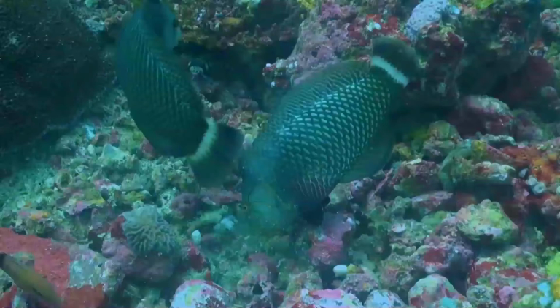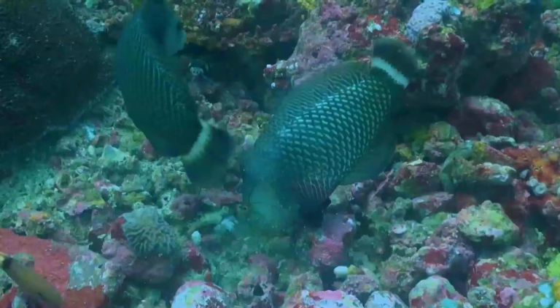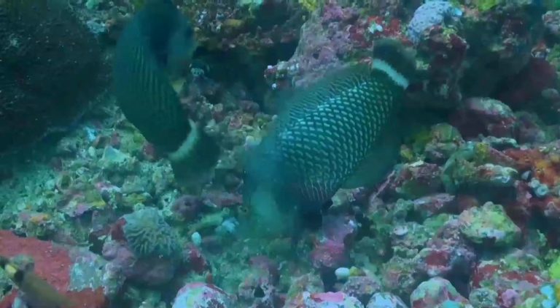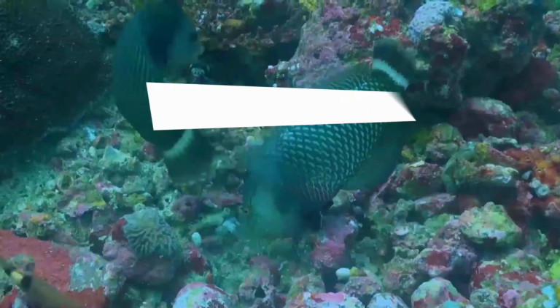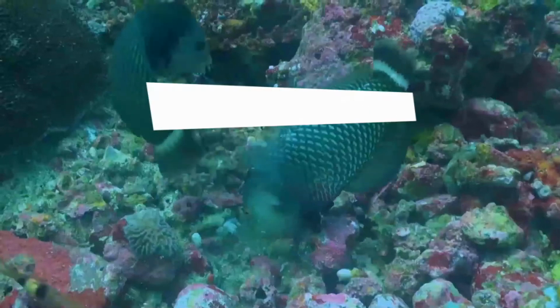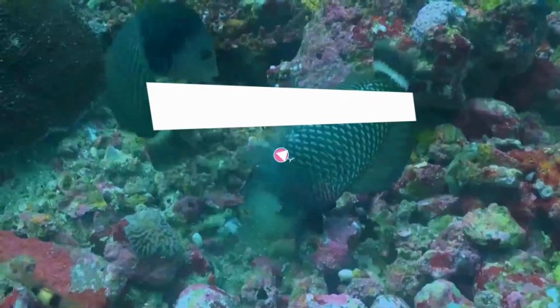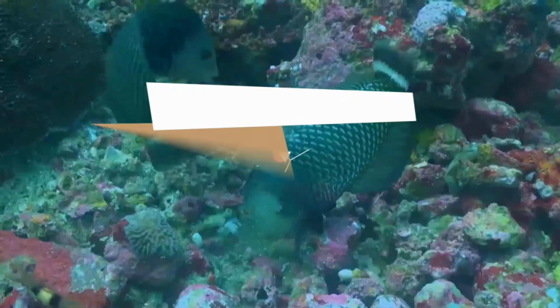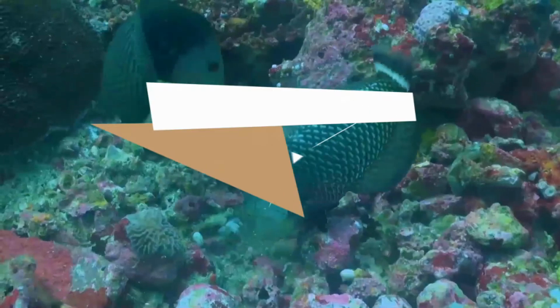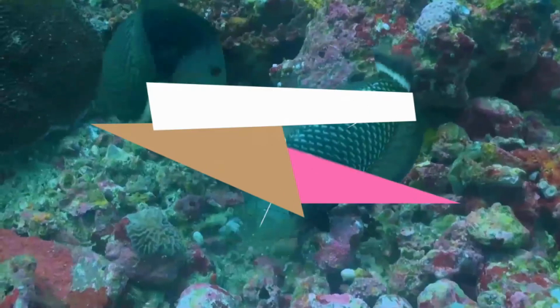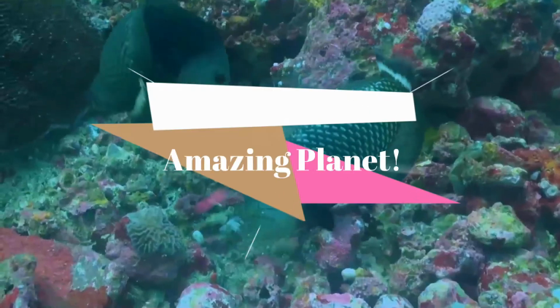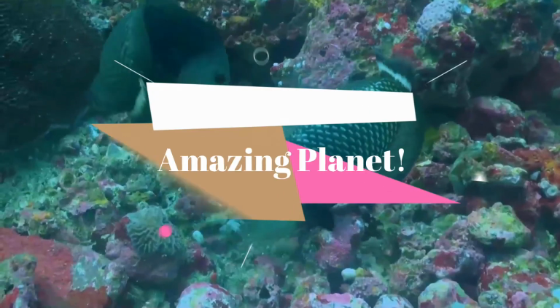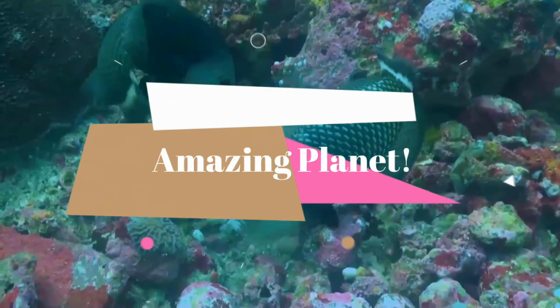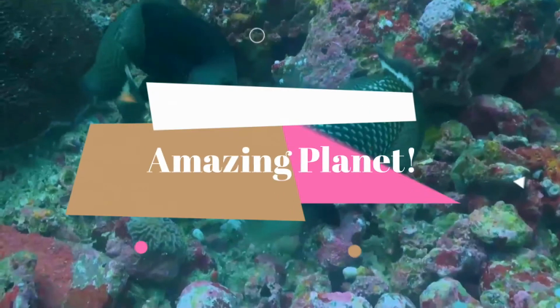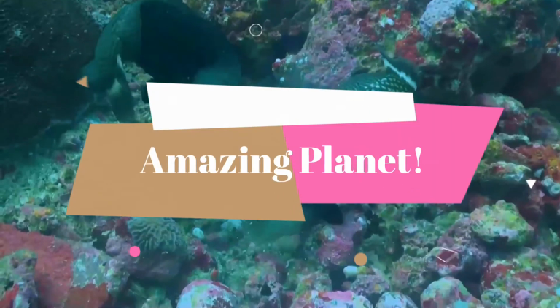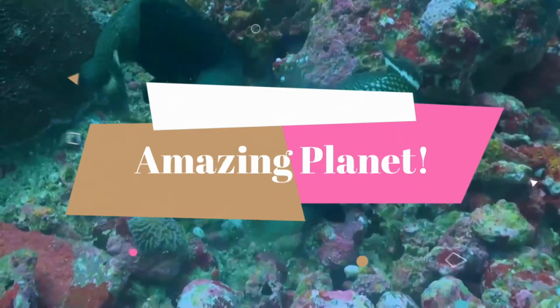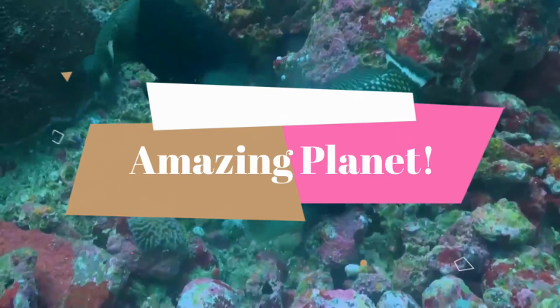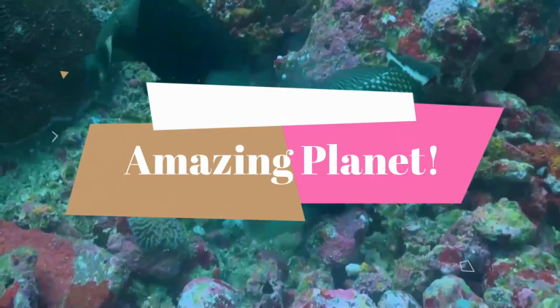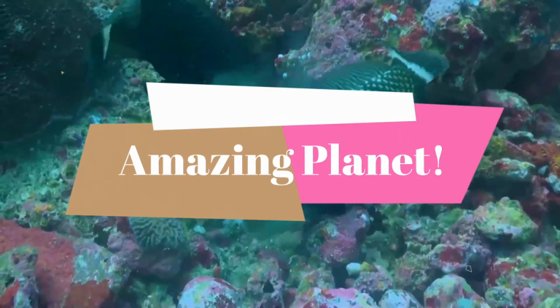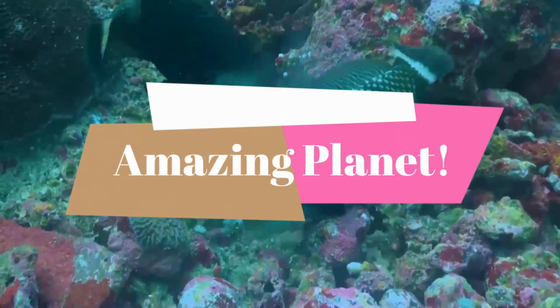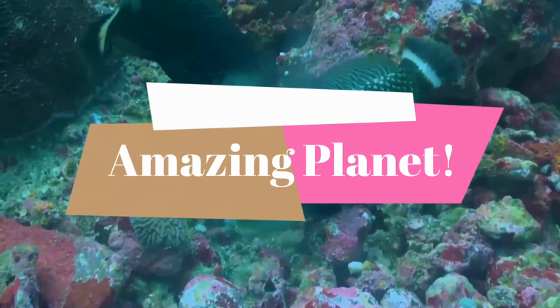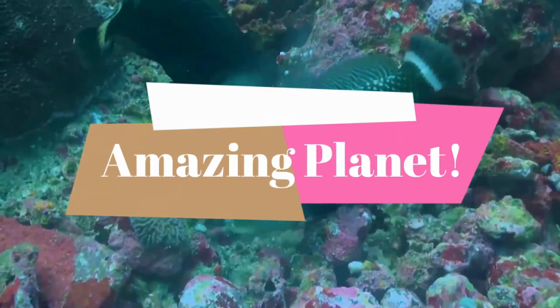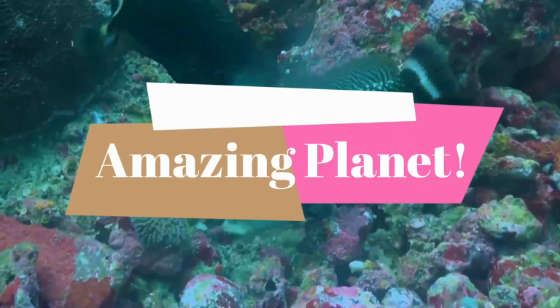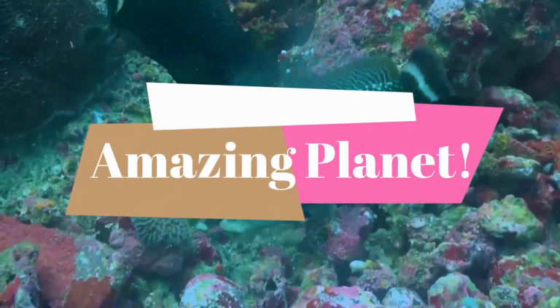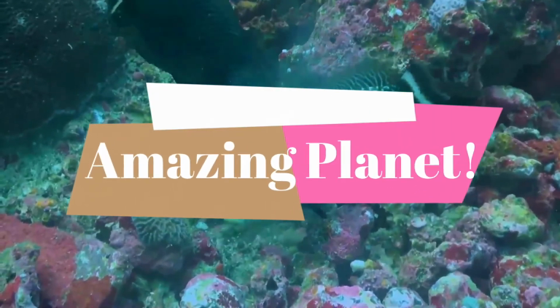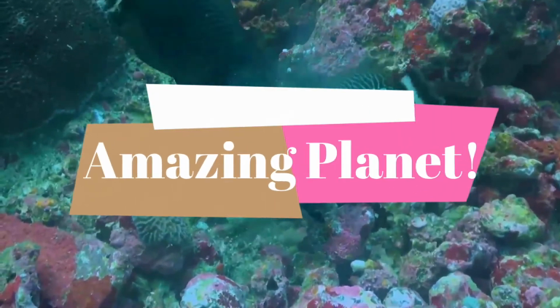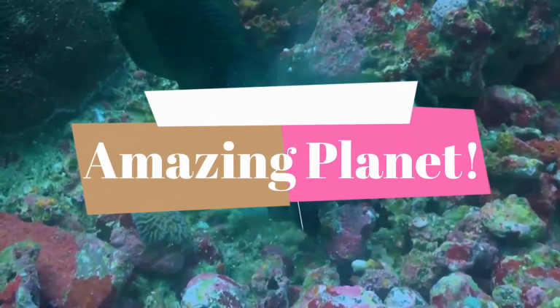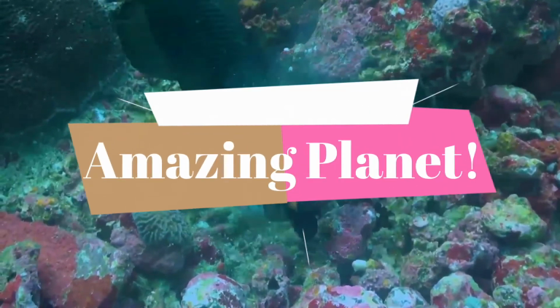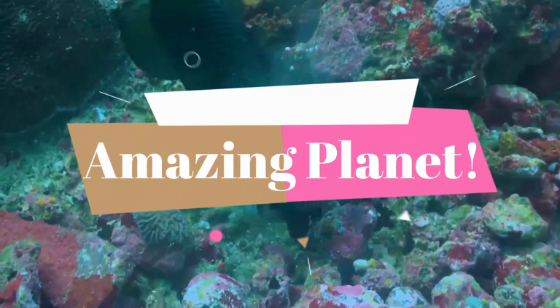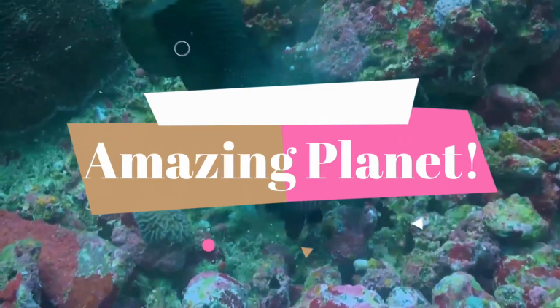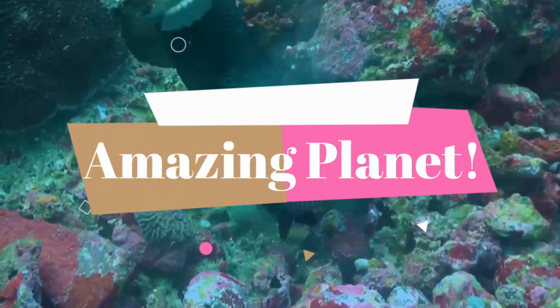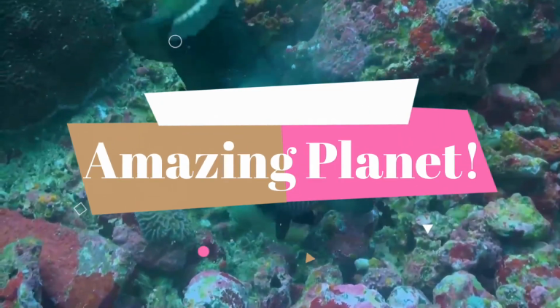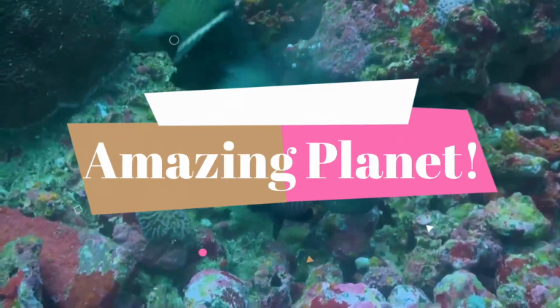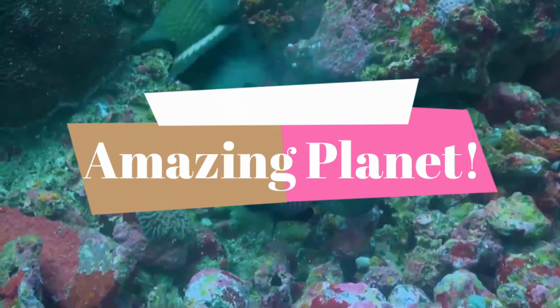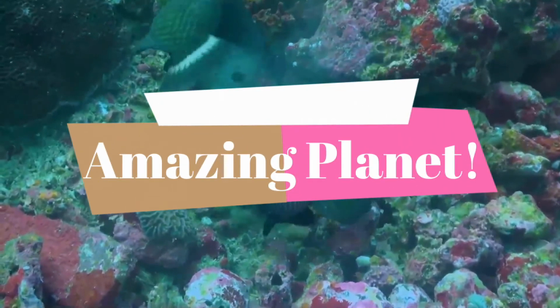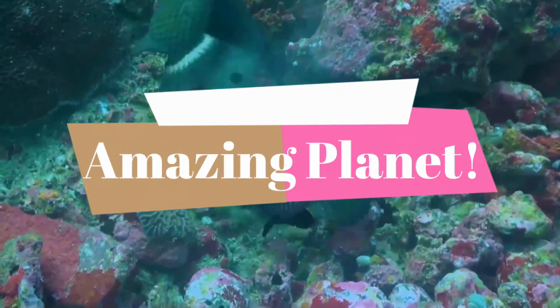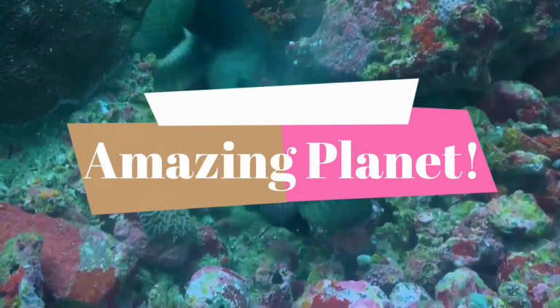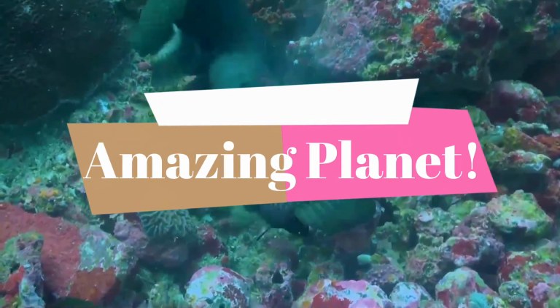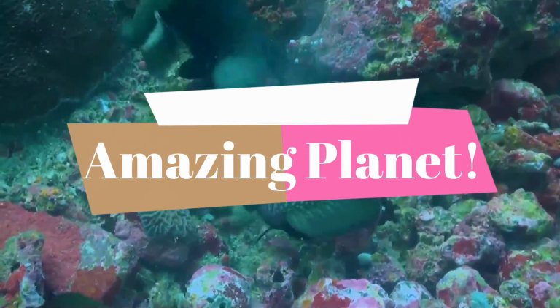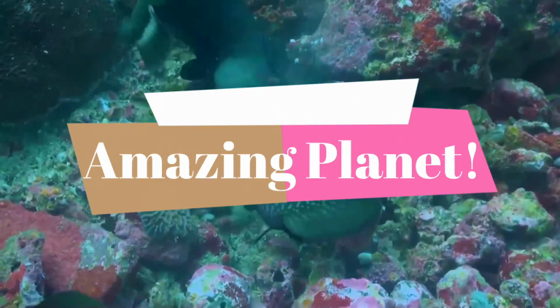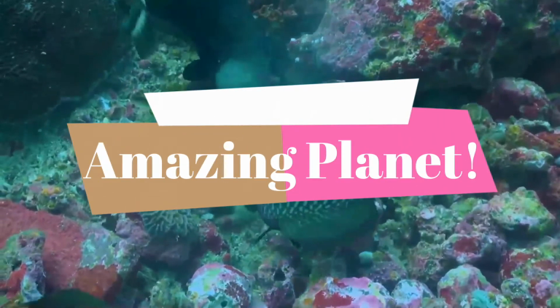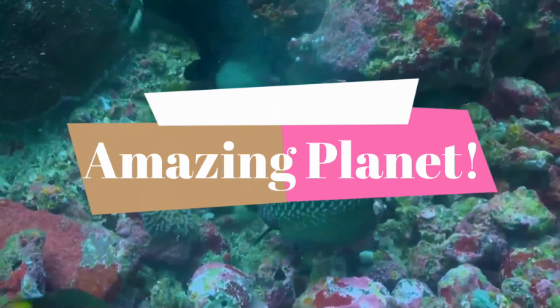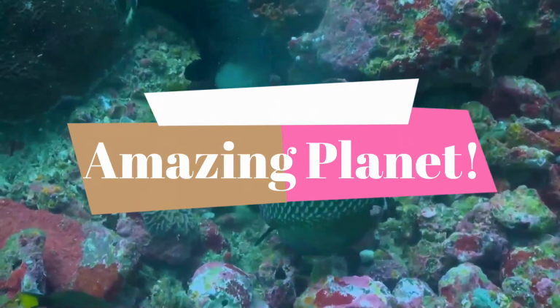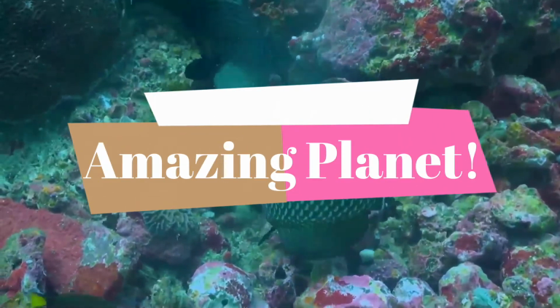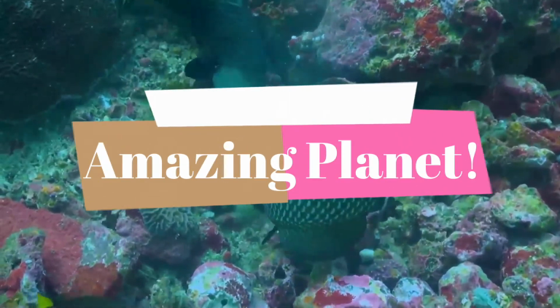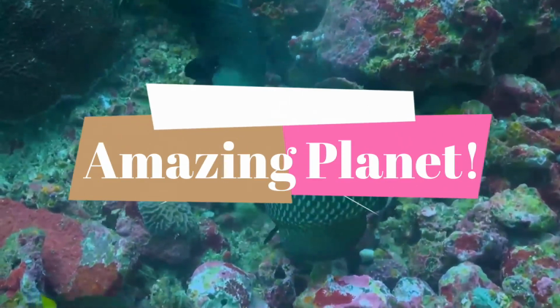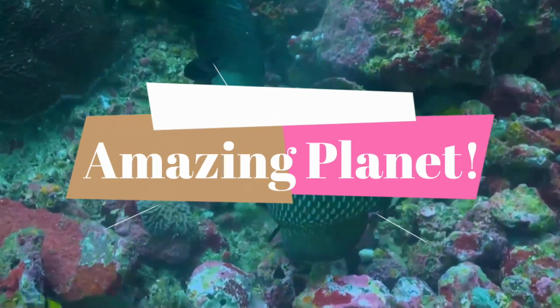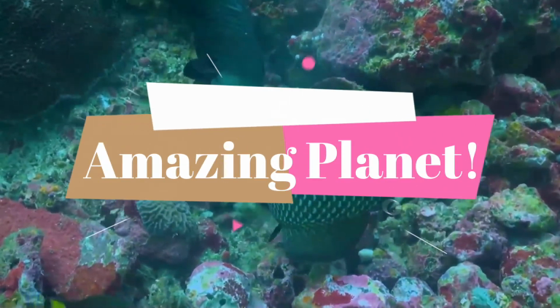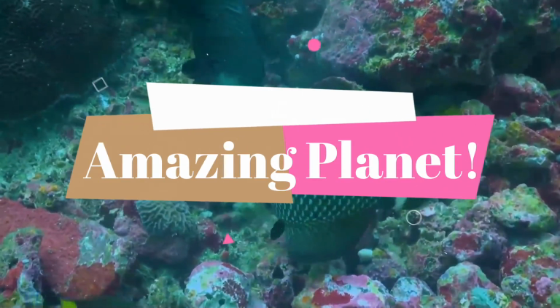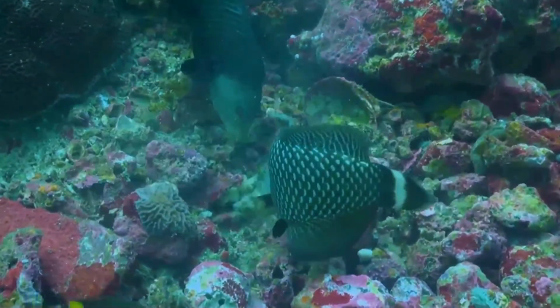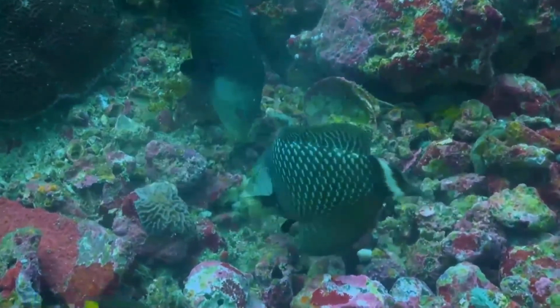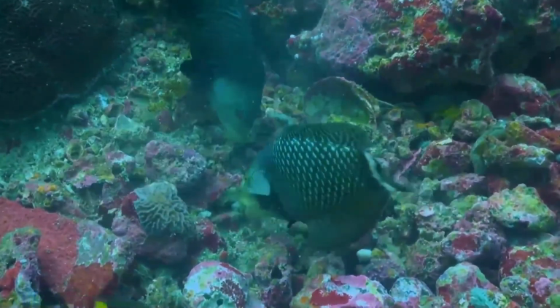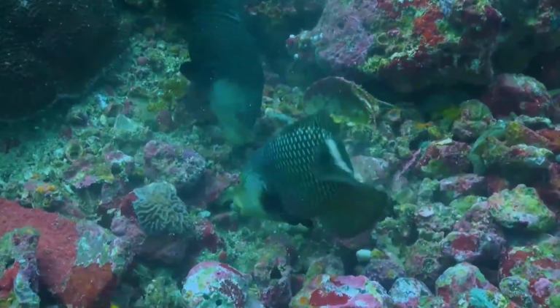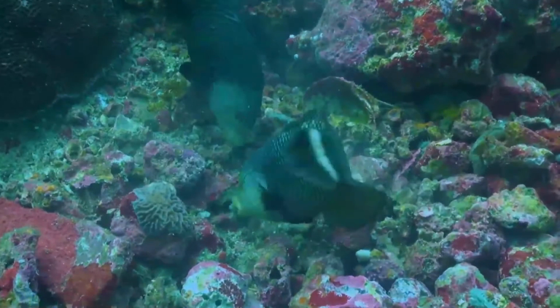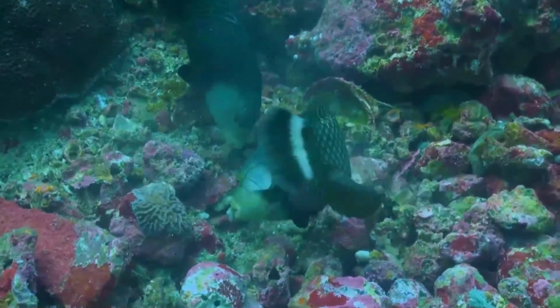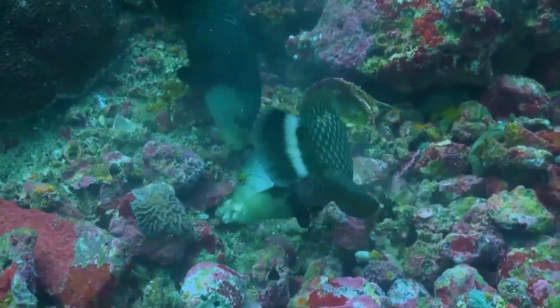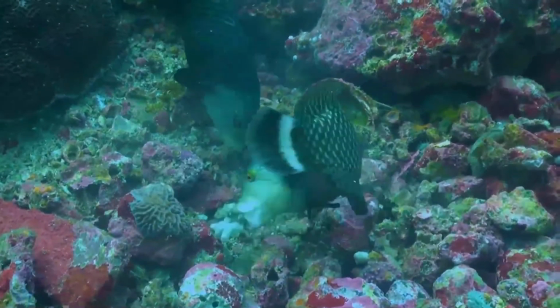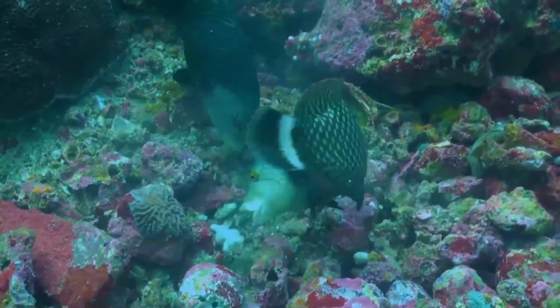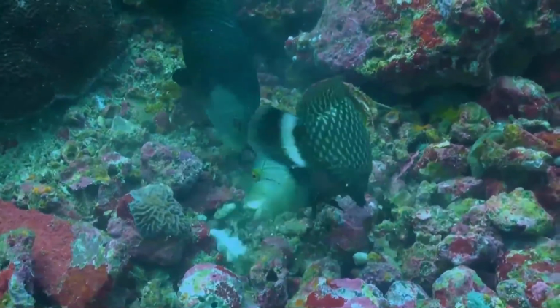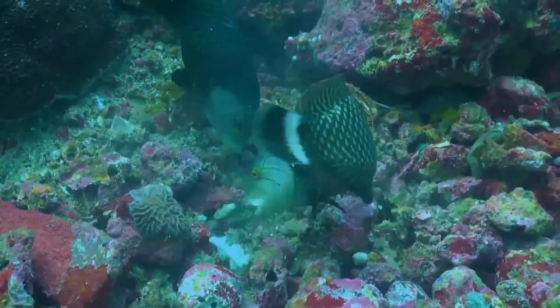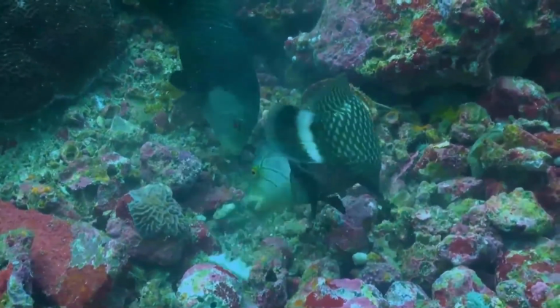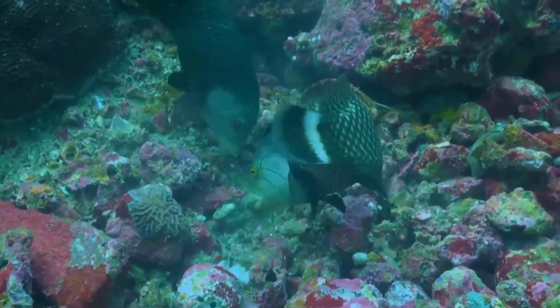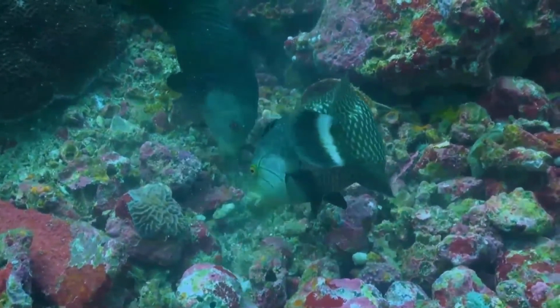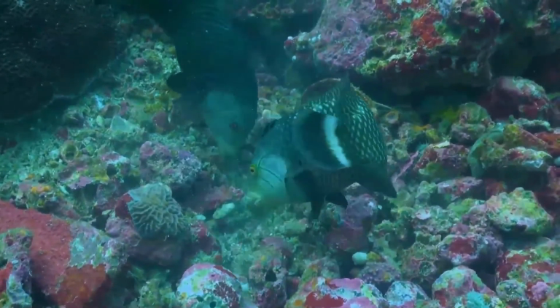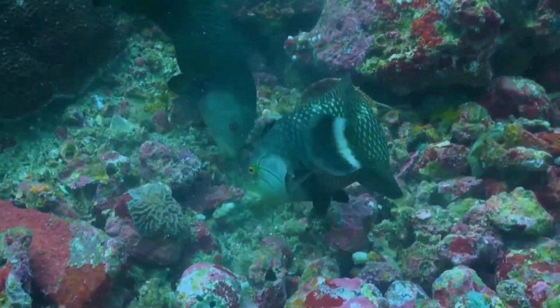Are you a person curious to know more about wildlife? Let's begin our journey.